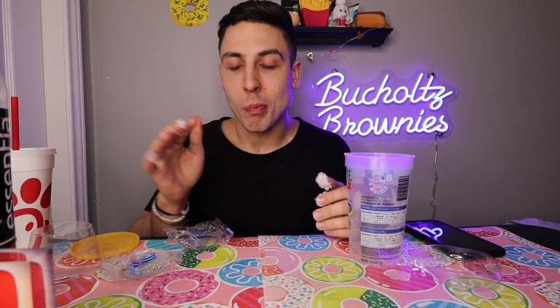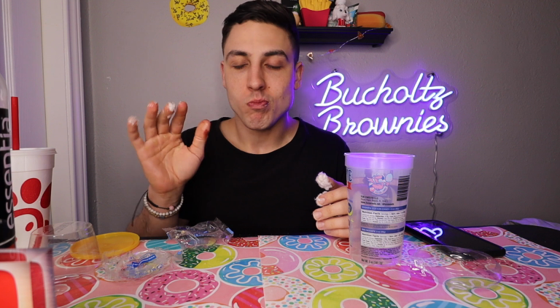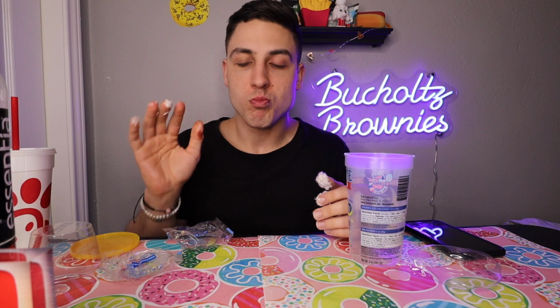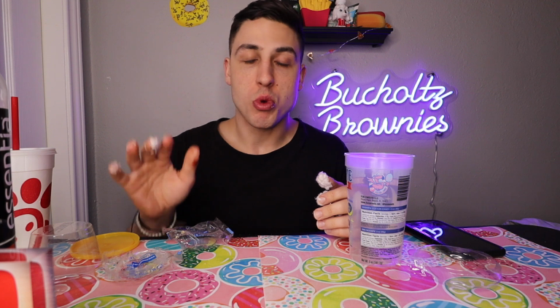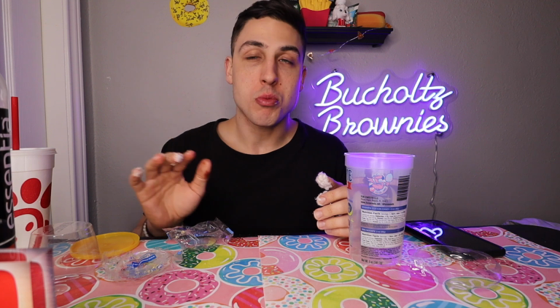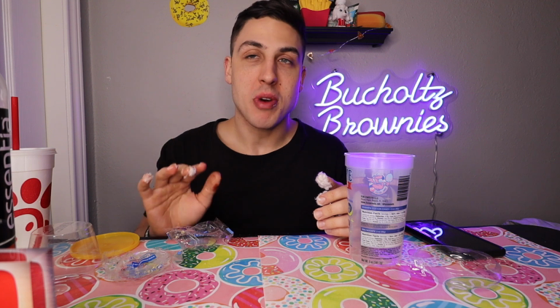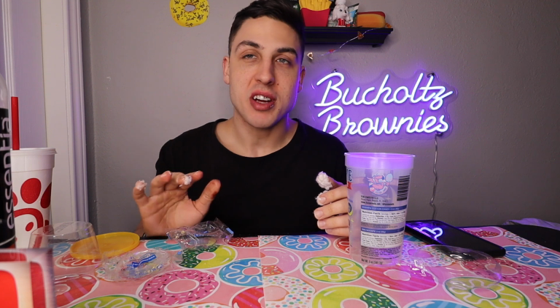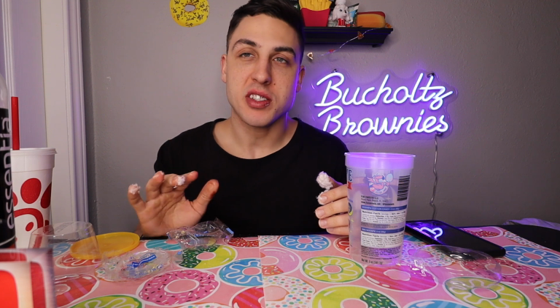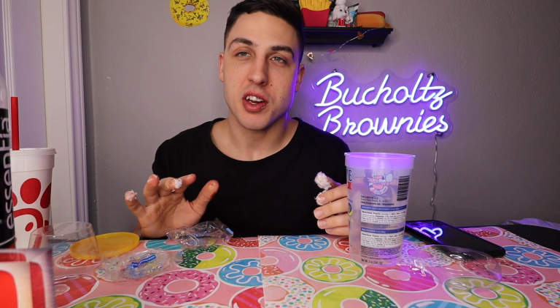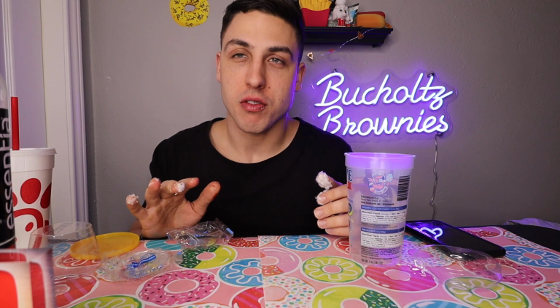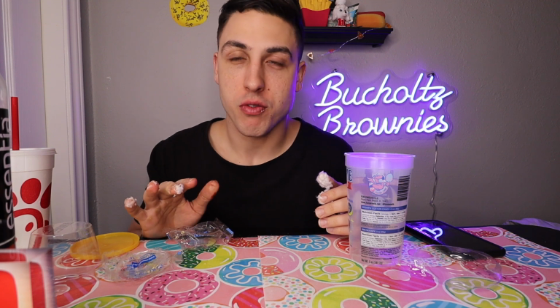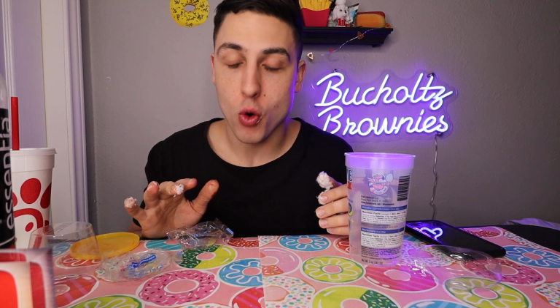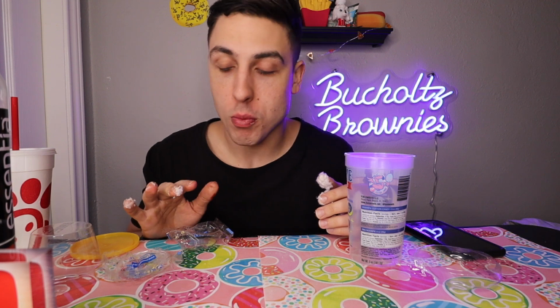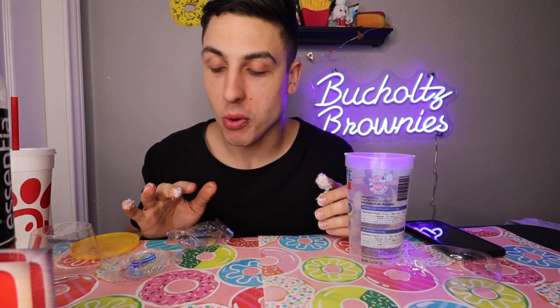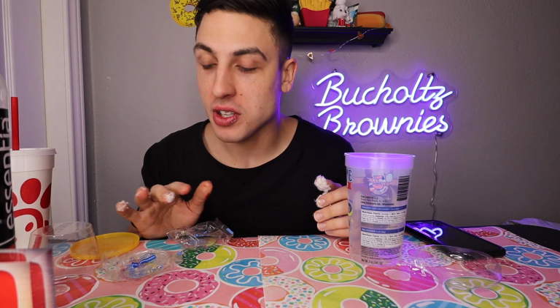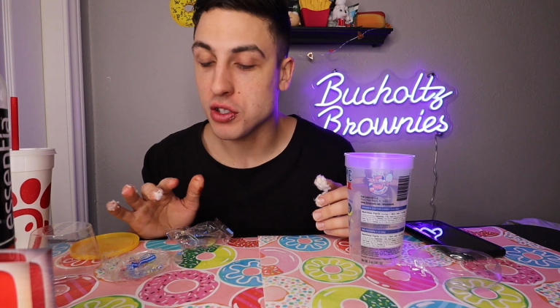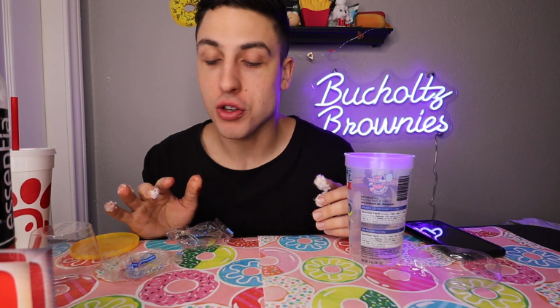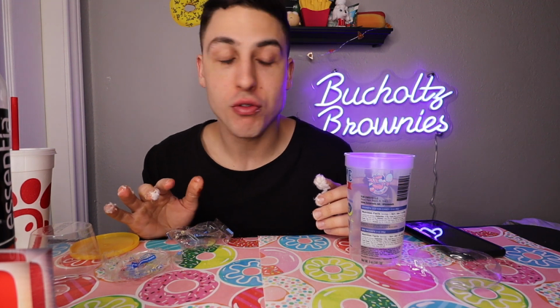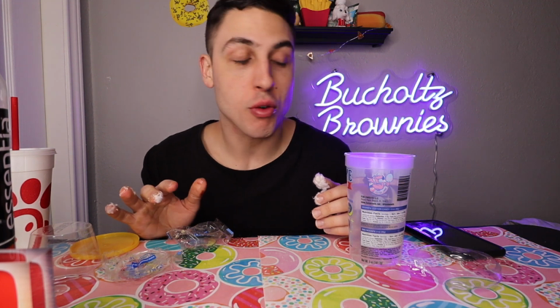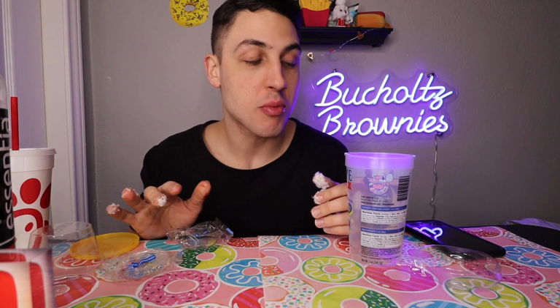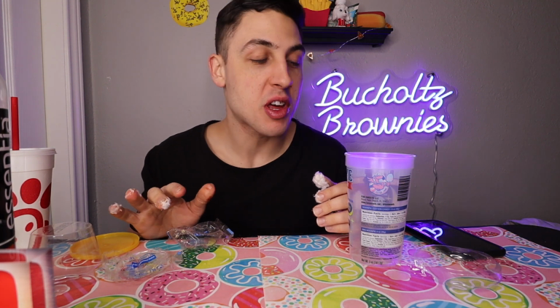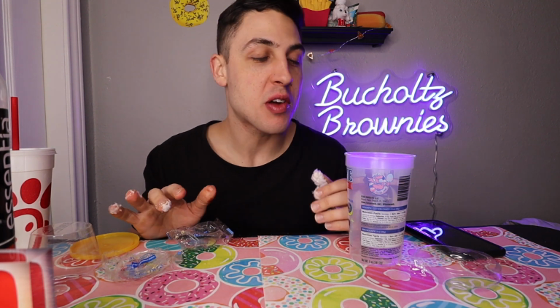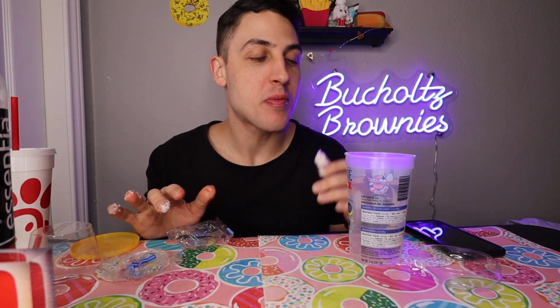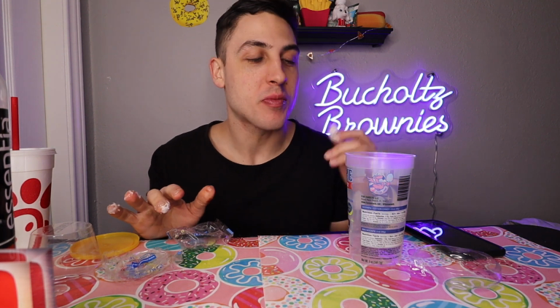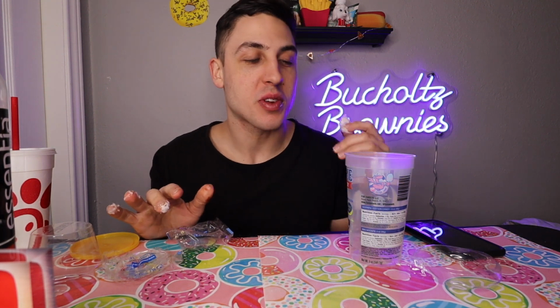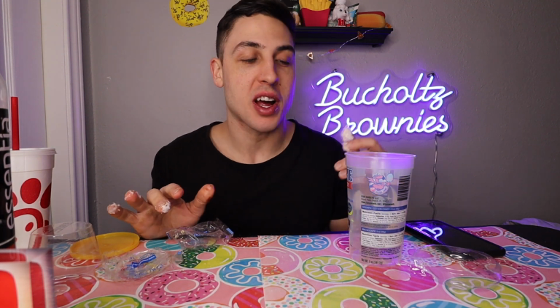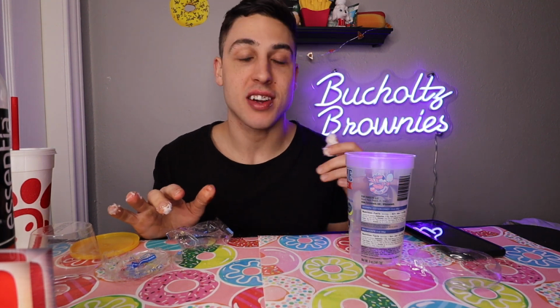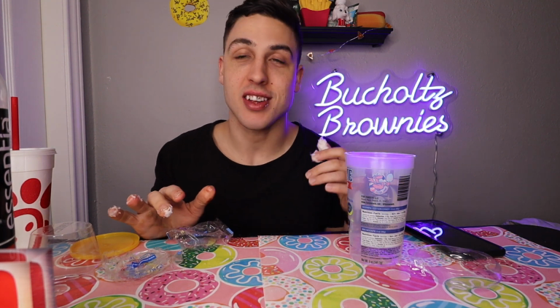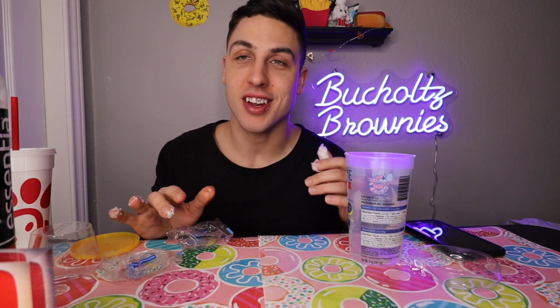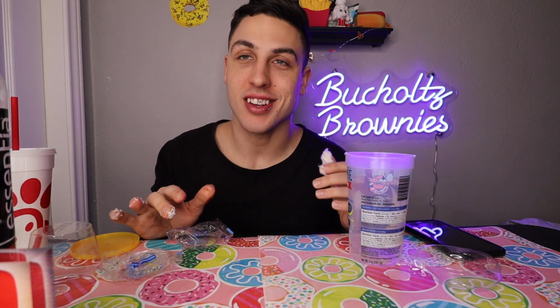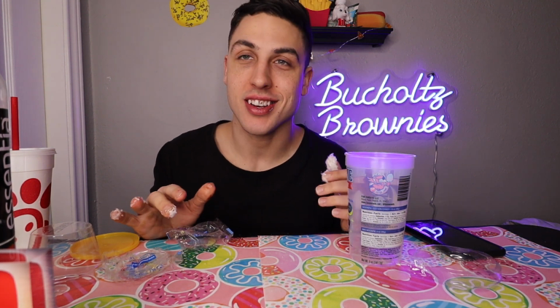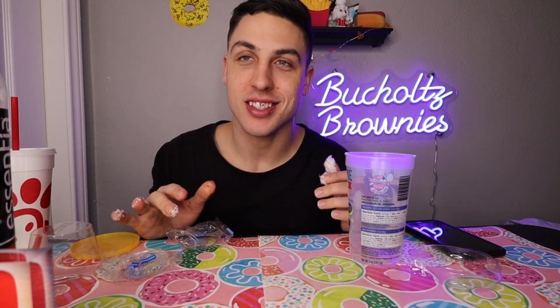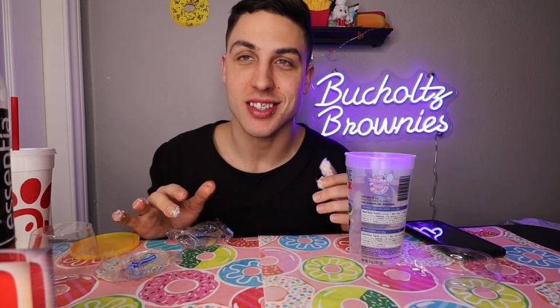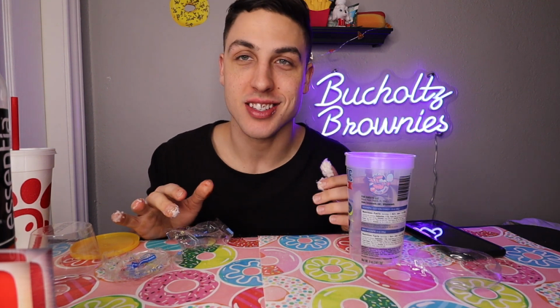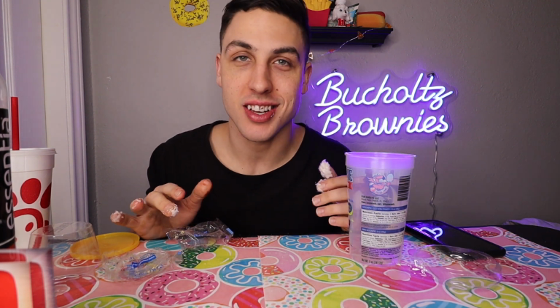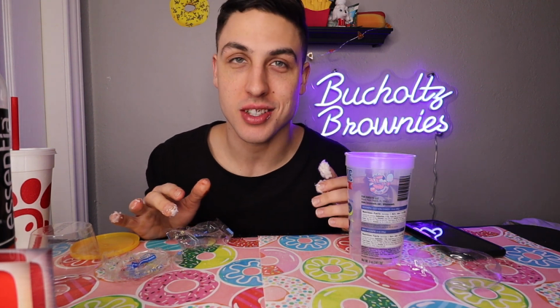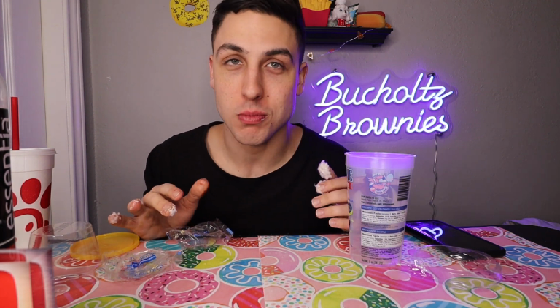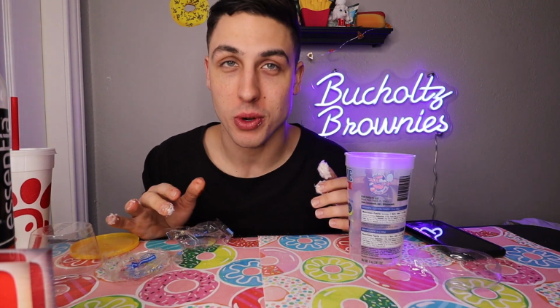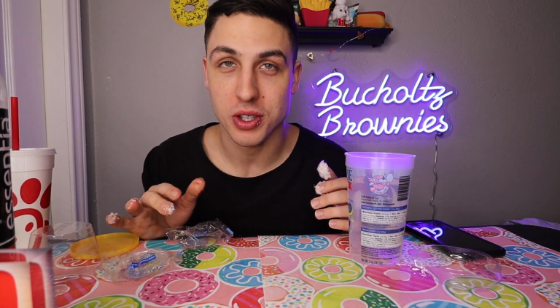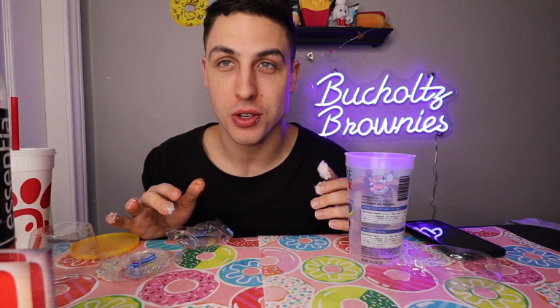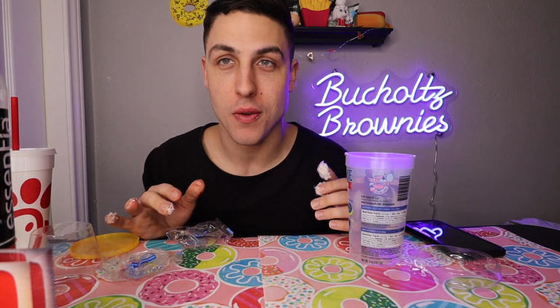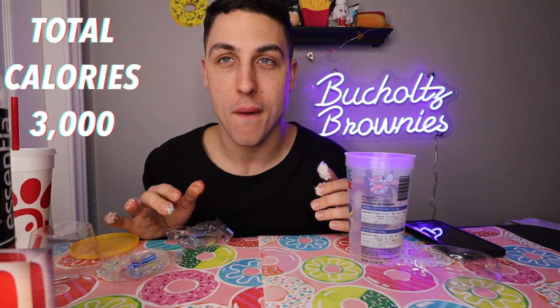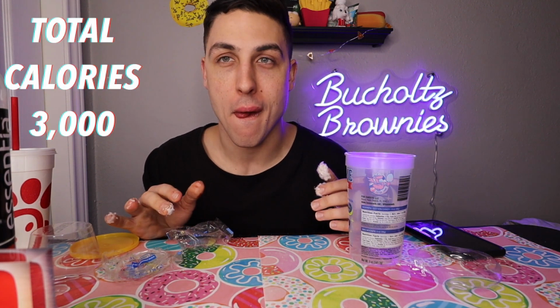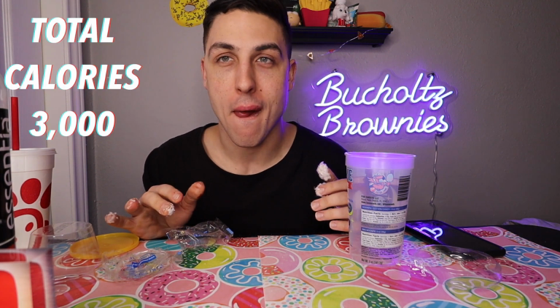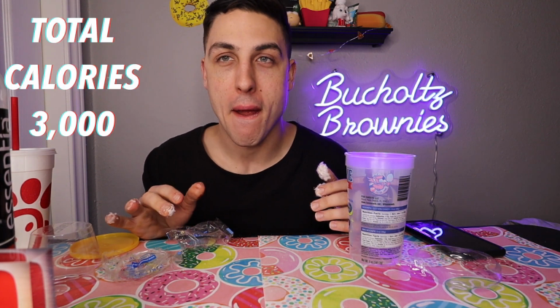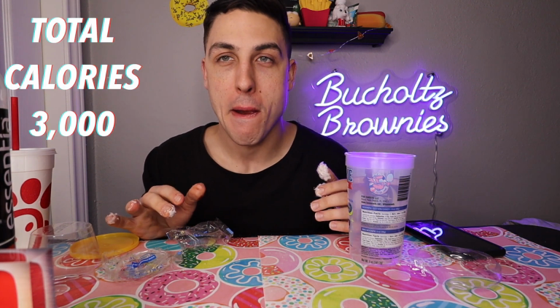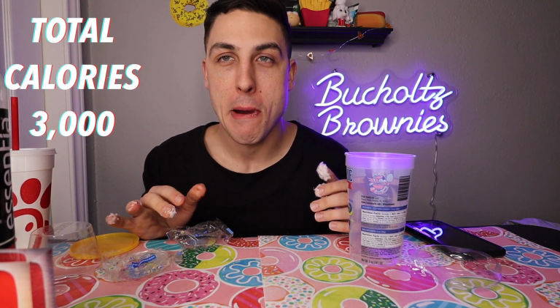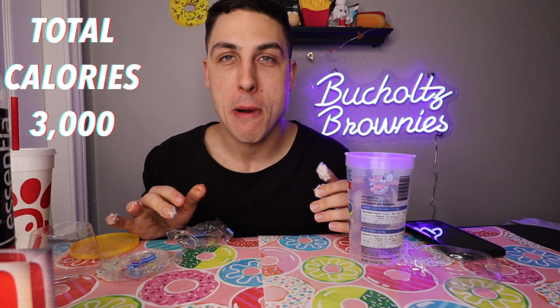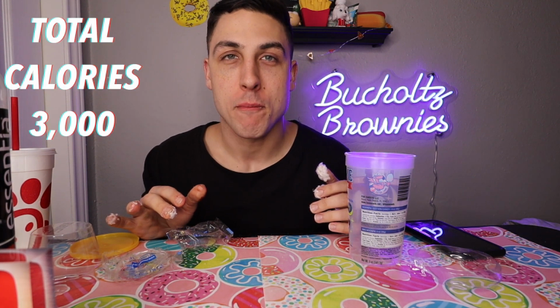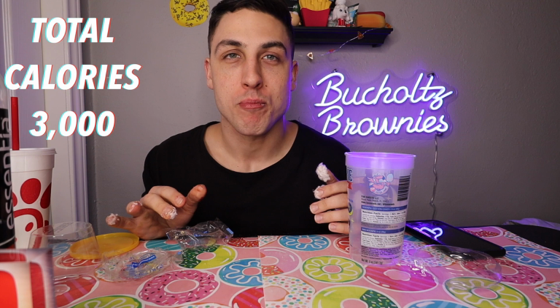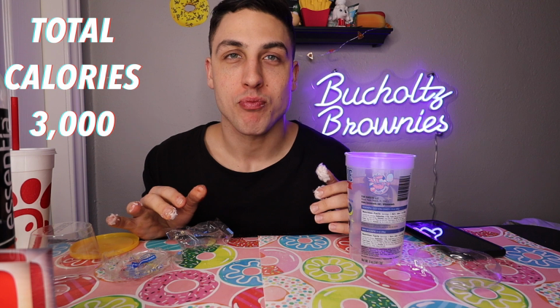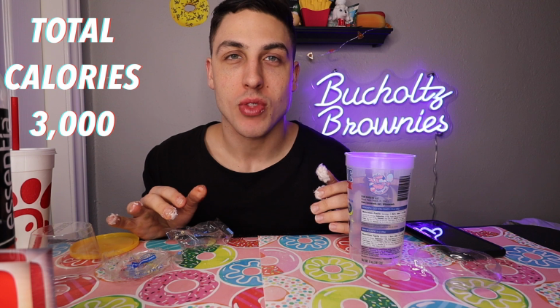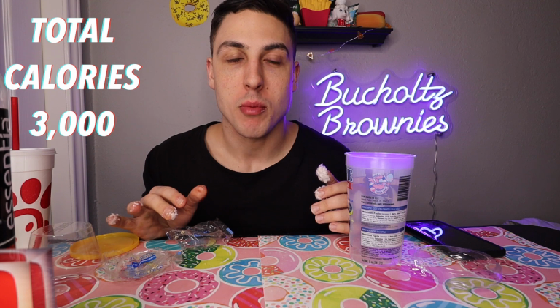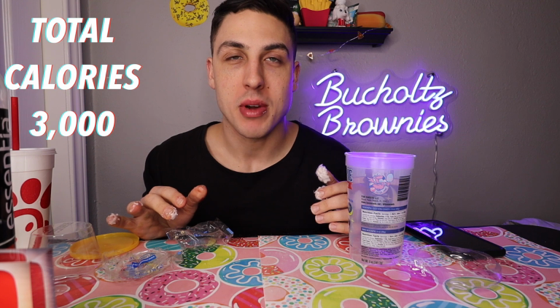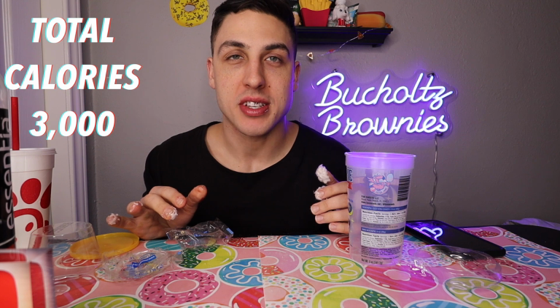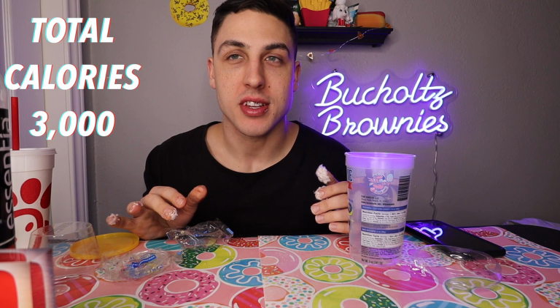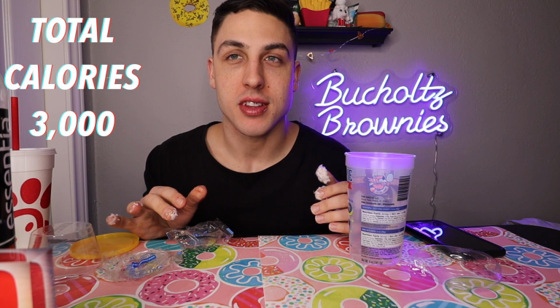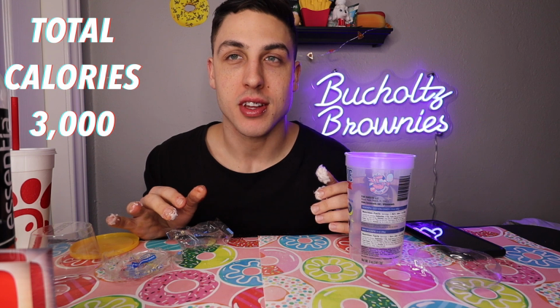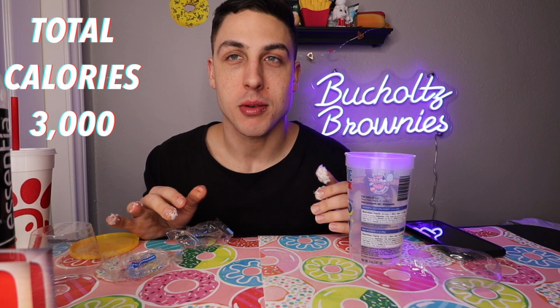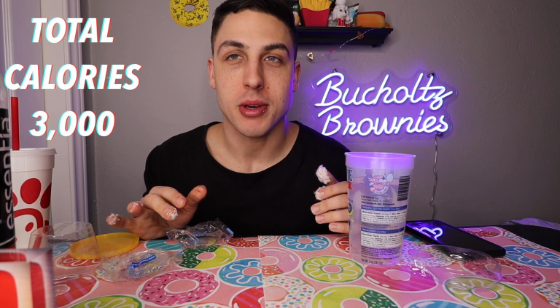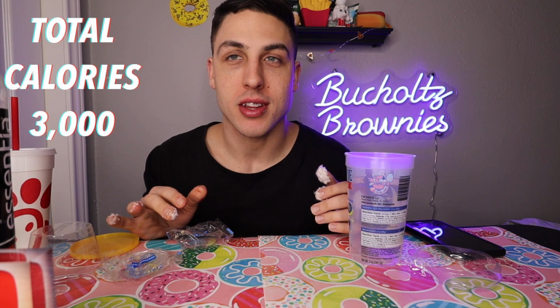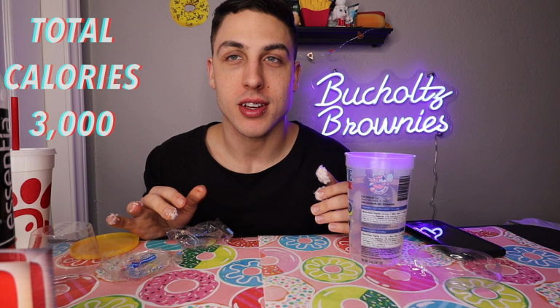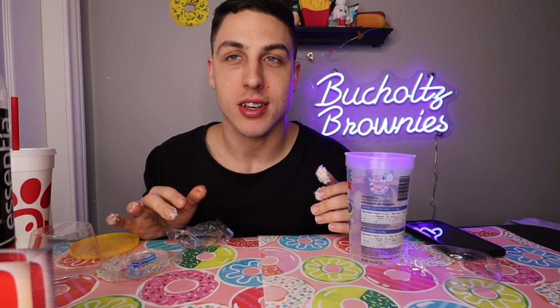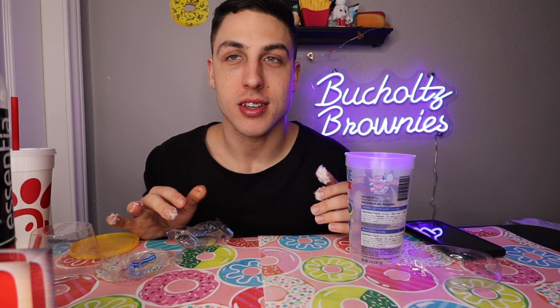Moon pies get a 4.2 for me; cotton candy gets a 6.2. My teeth need to be cleaned.